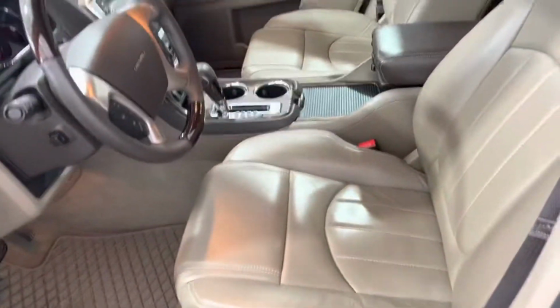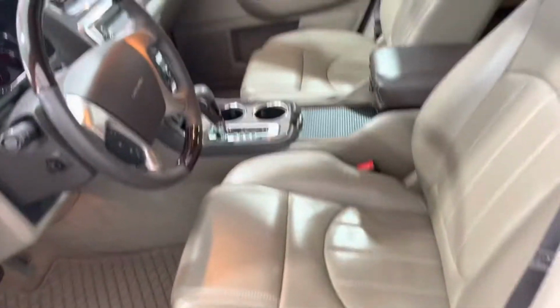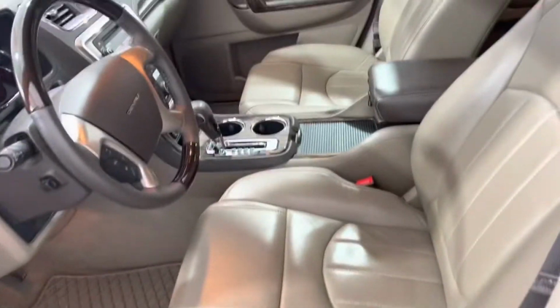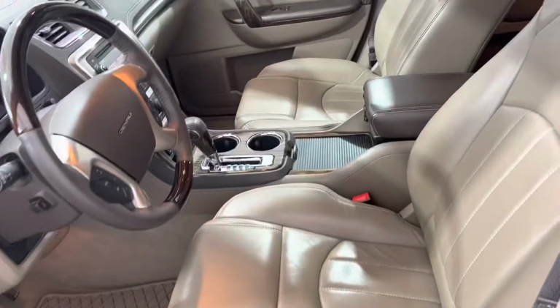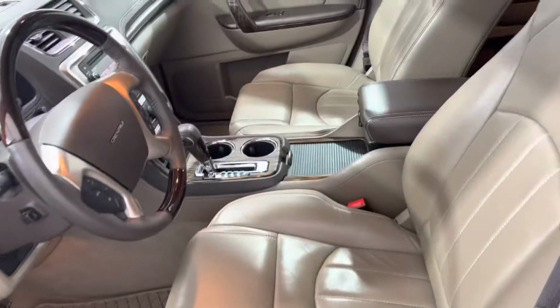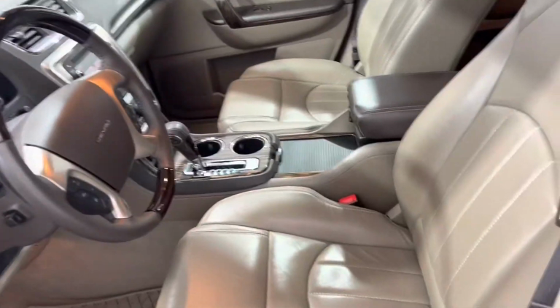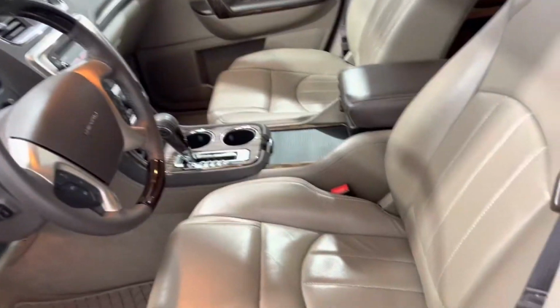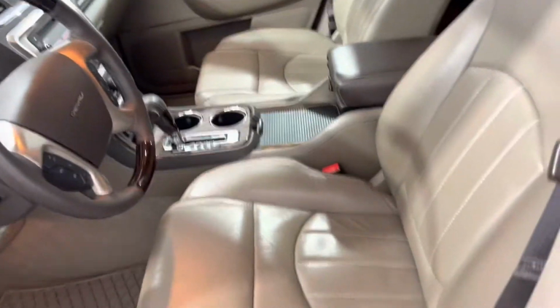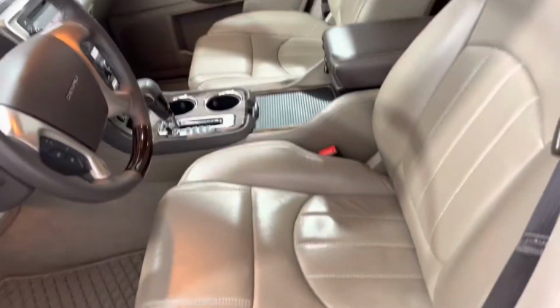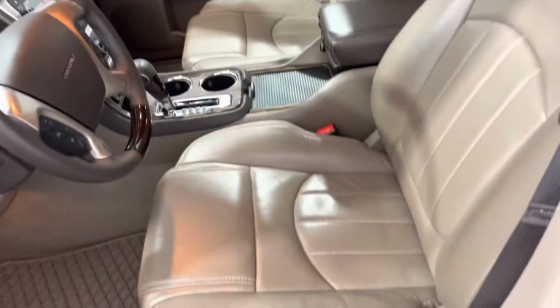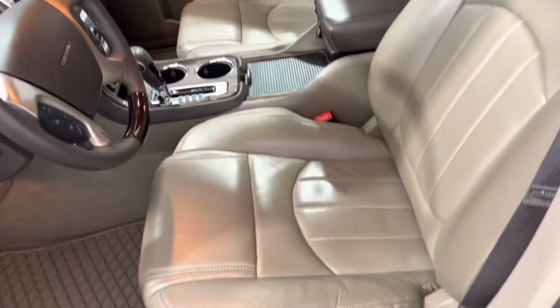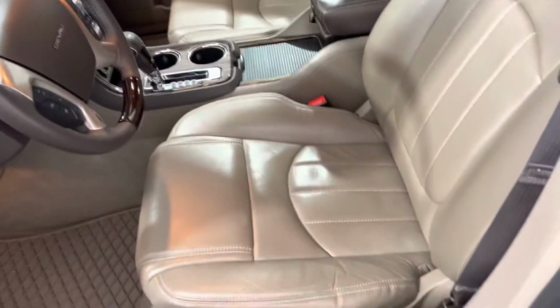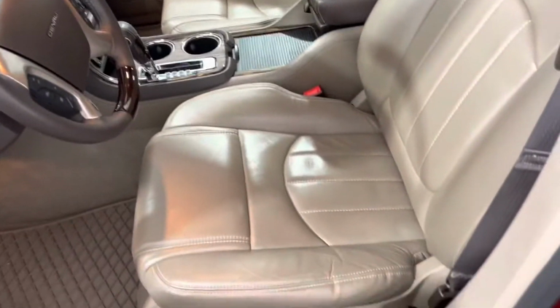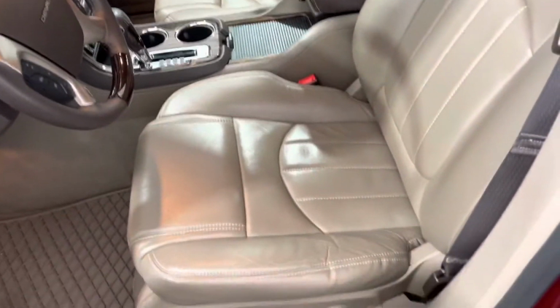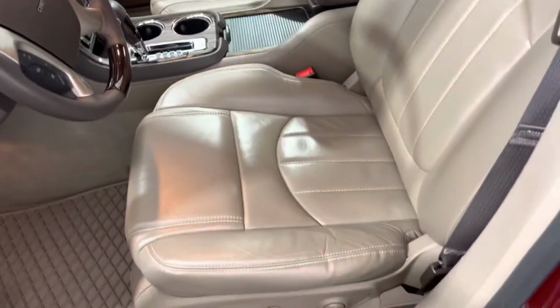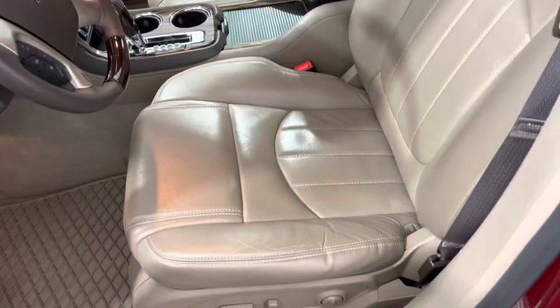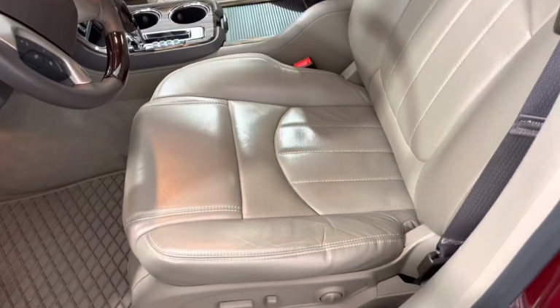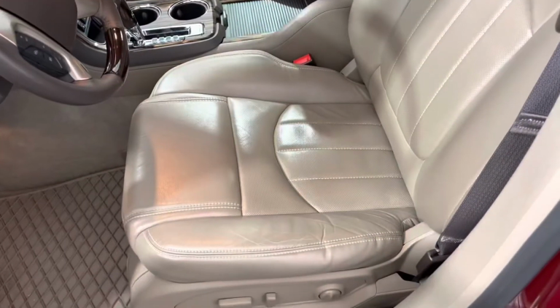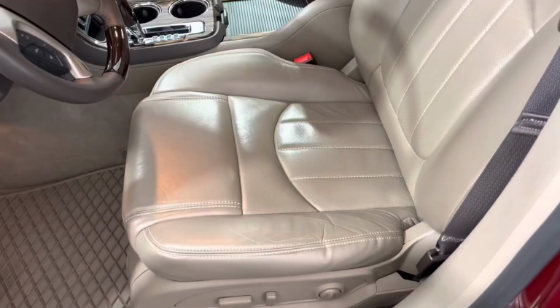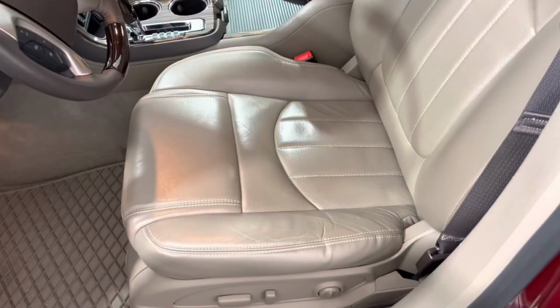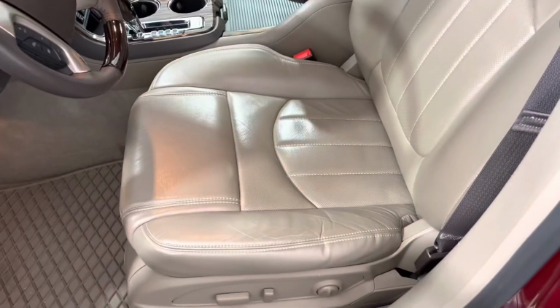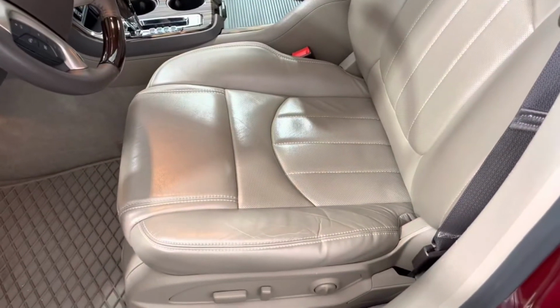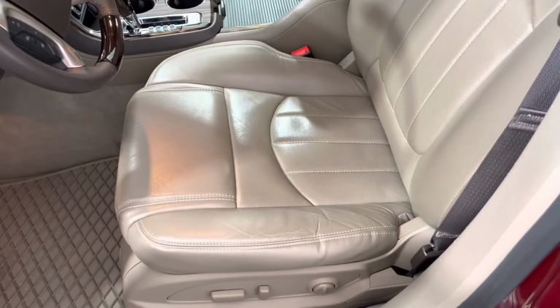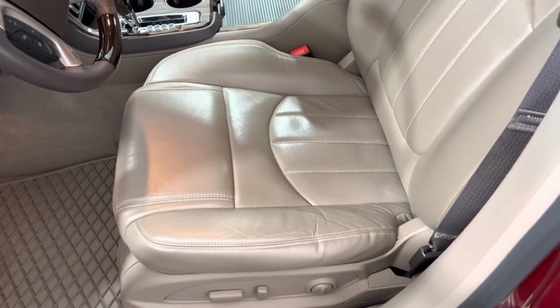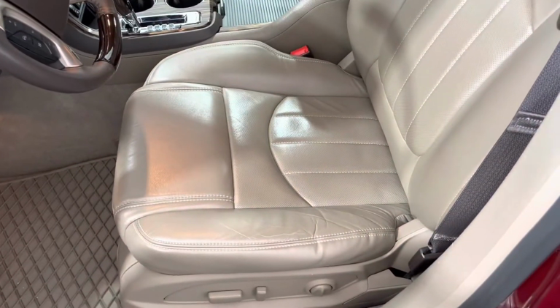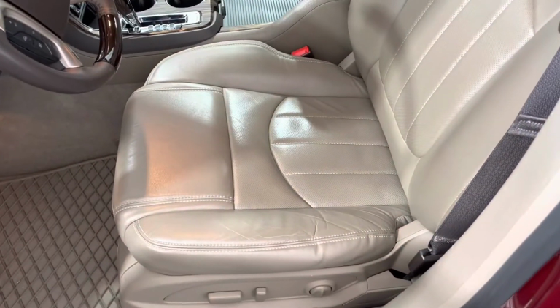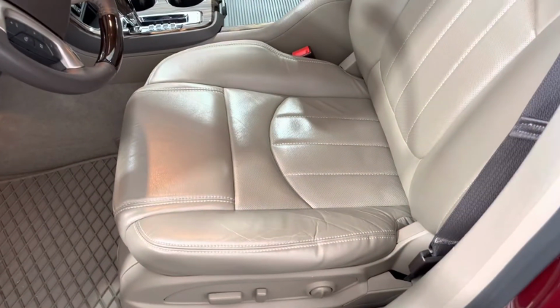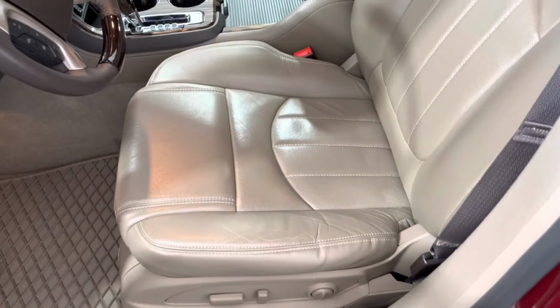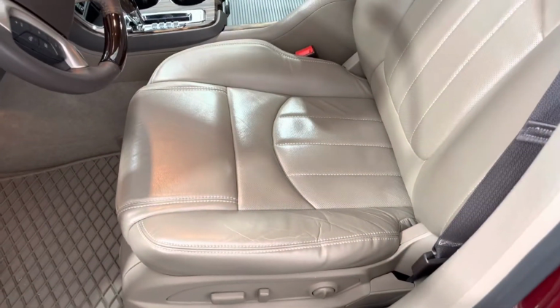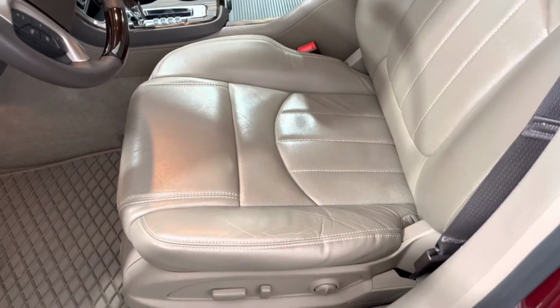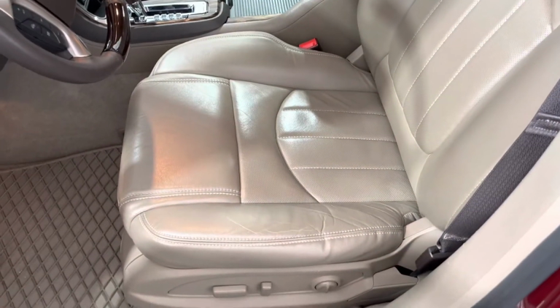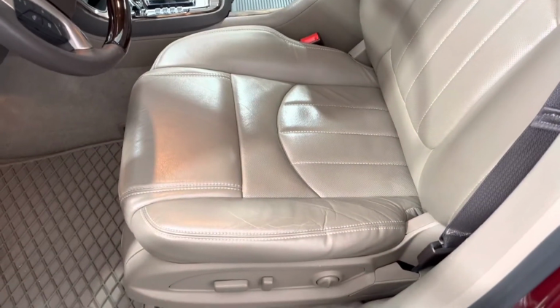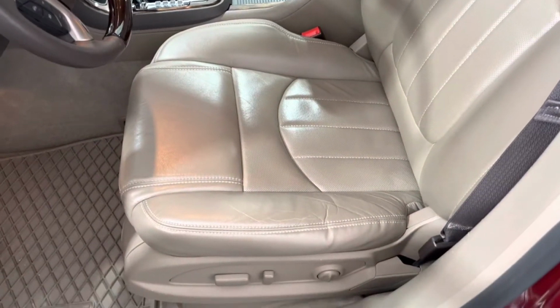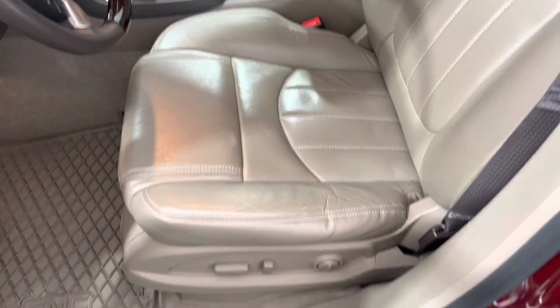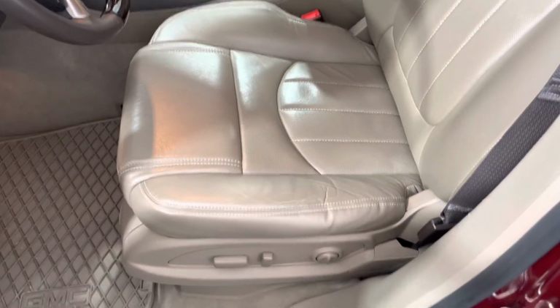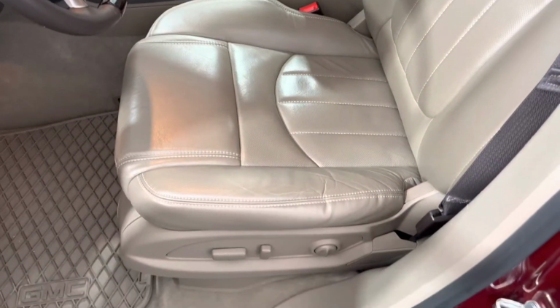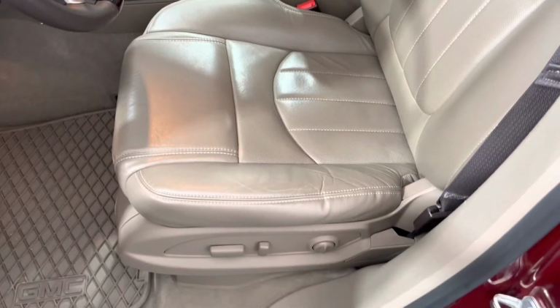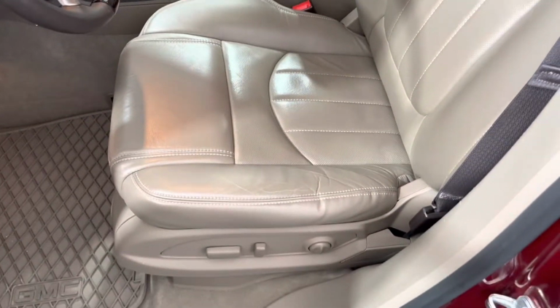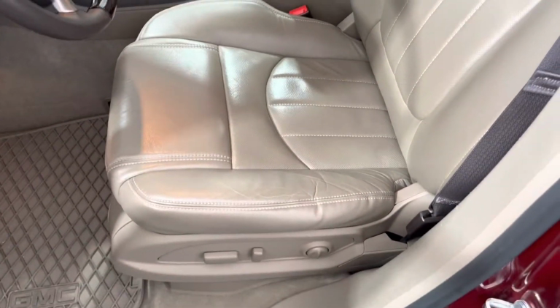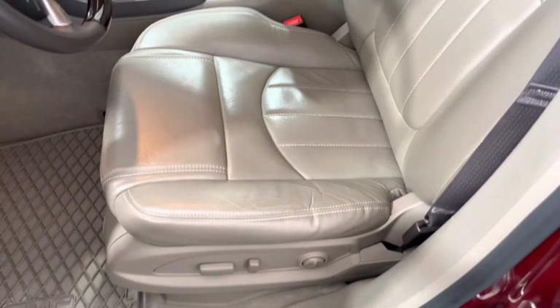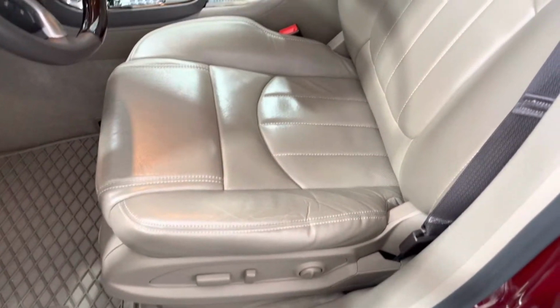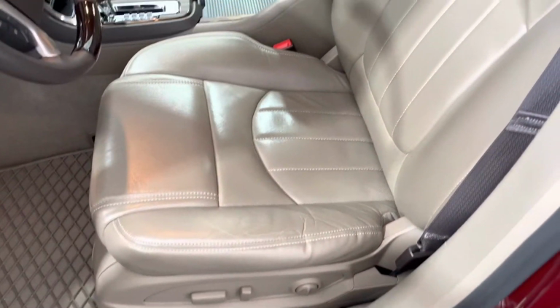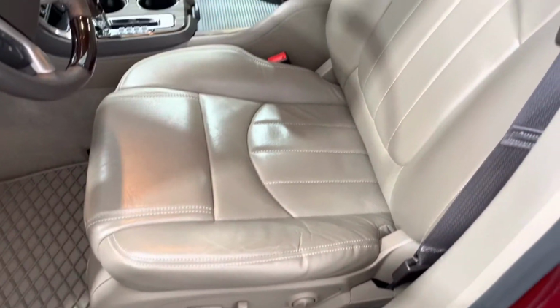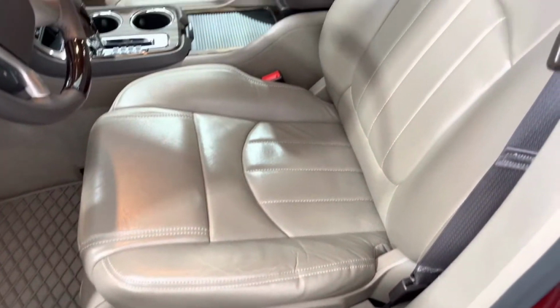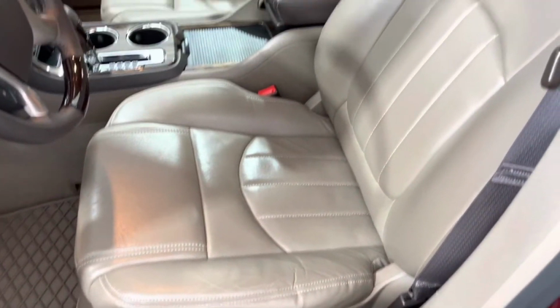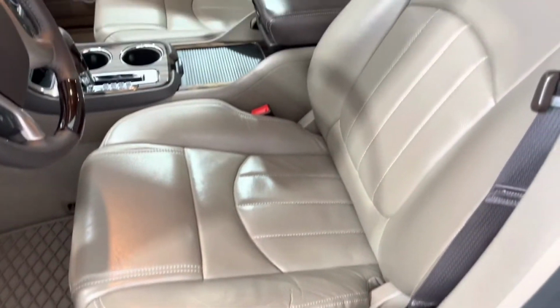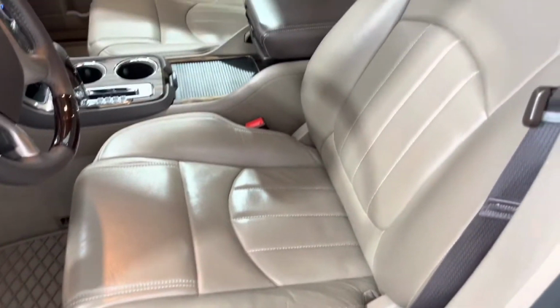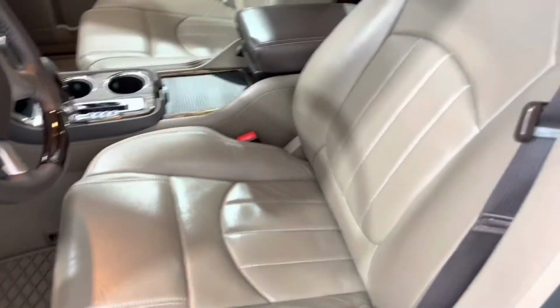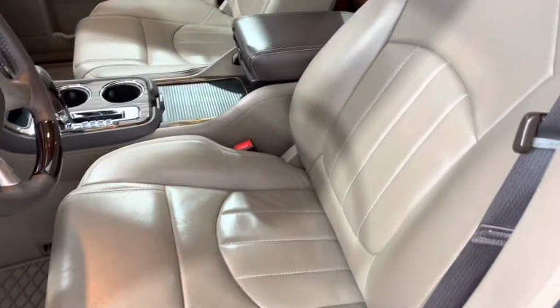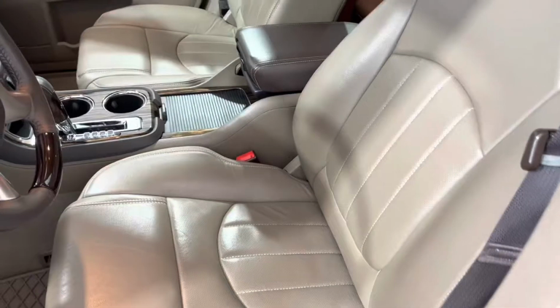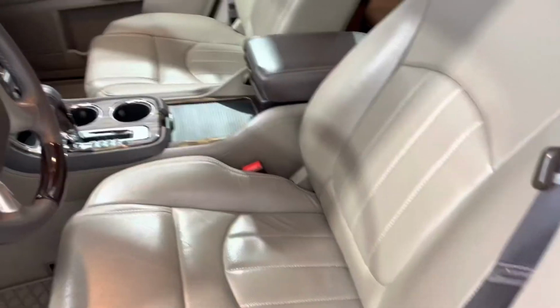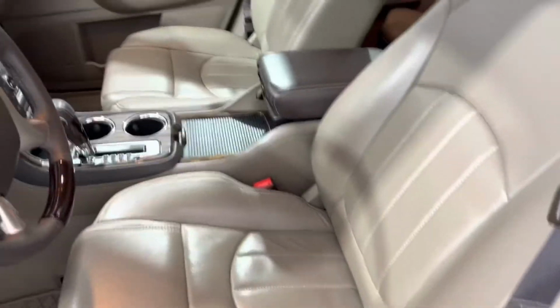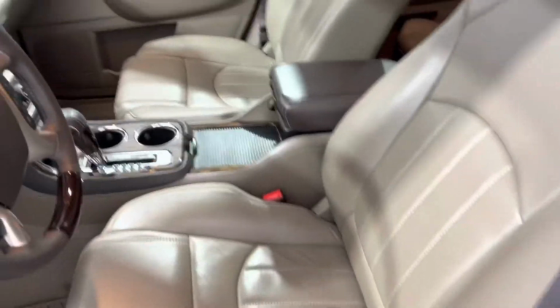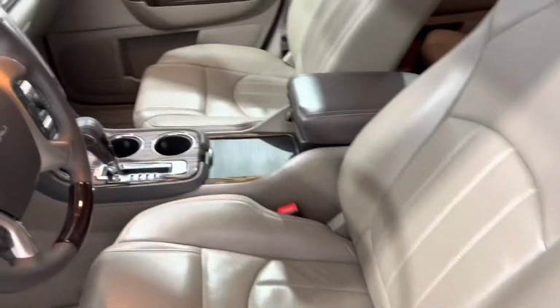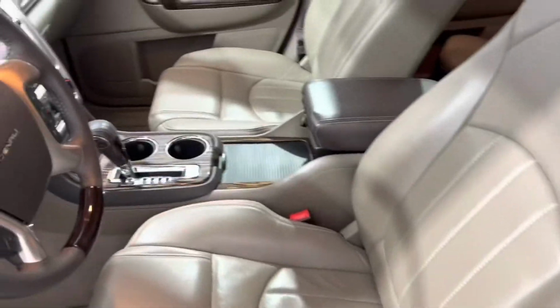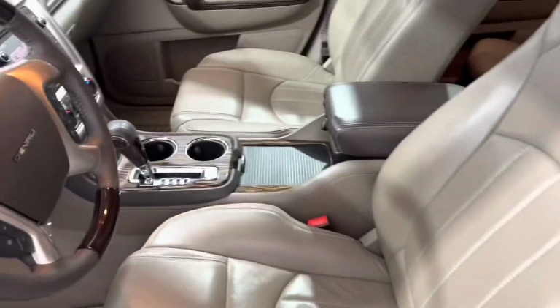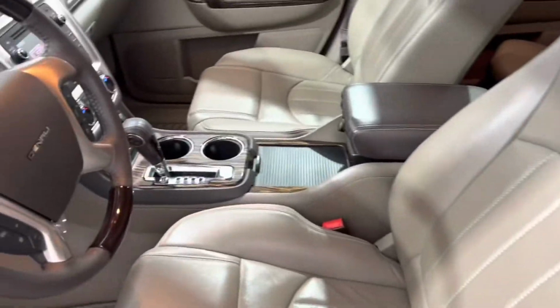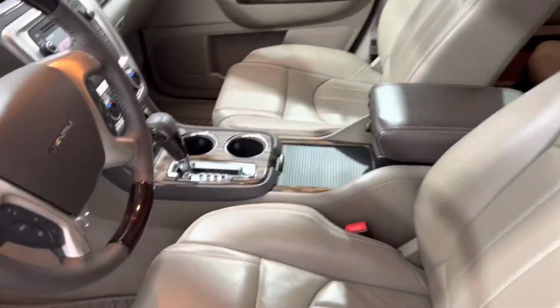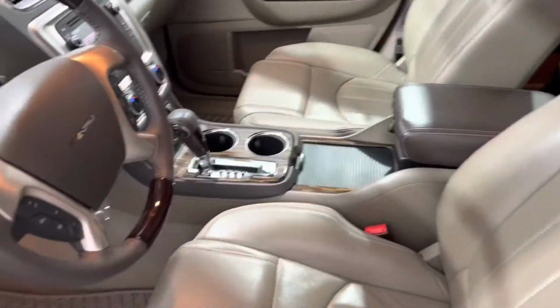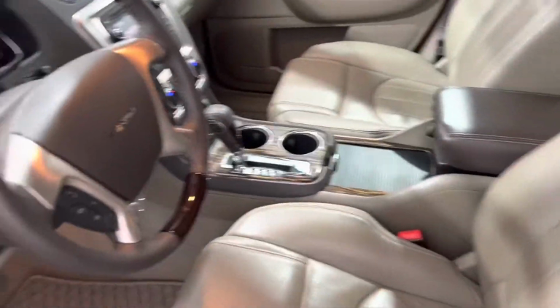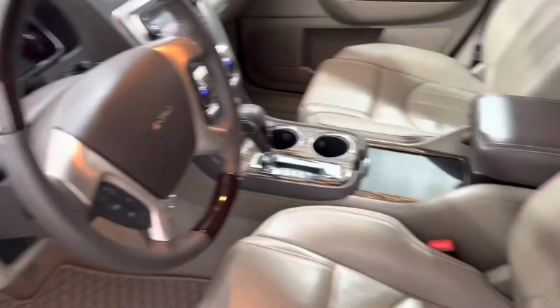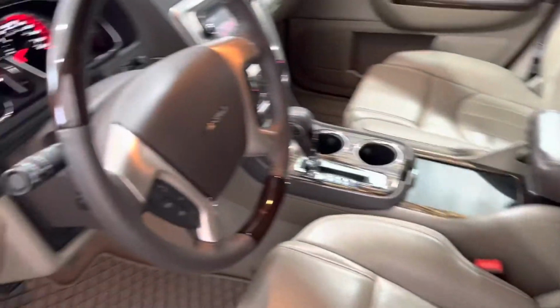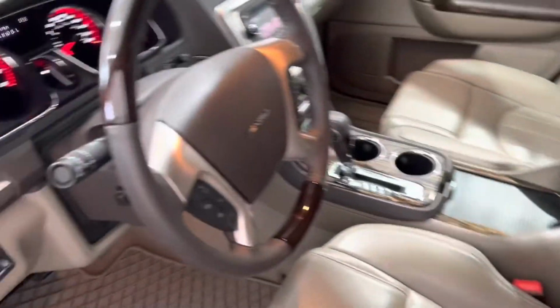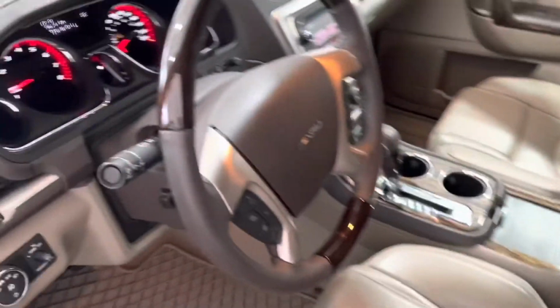Coming to the inside, we've got our fully leather, fully automatic, heated and air-conditioned seats.